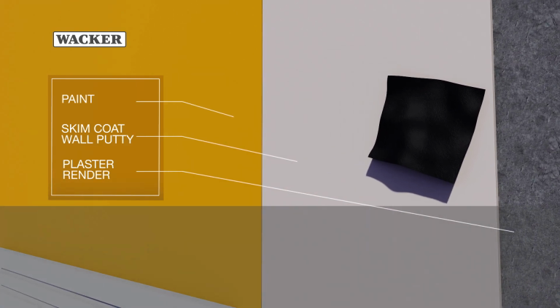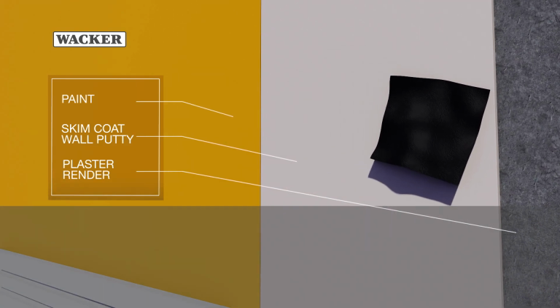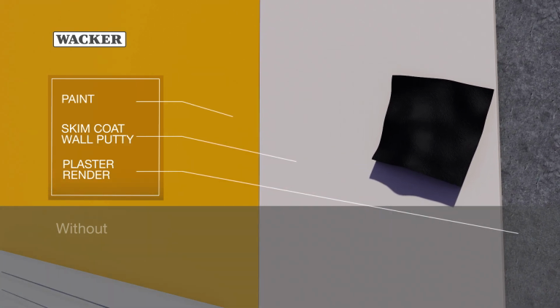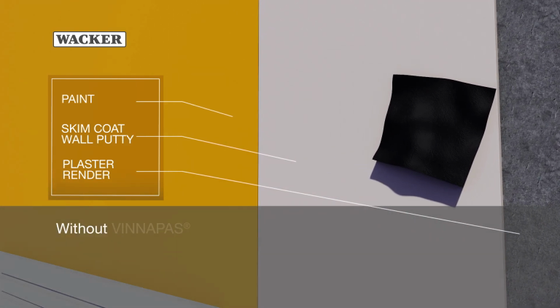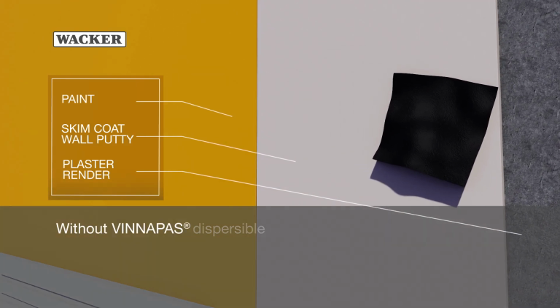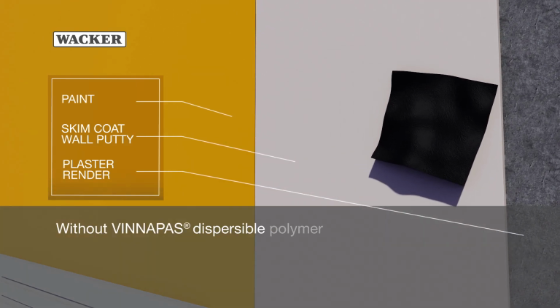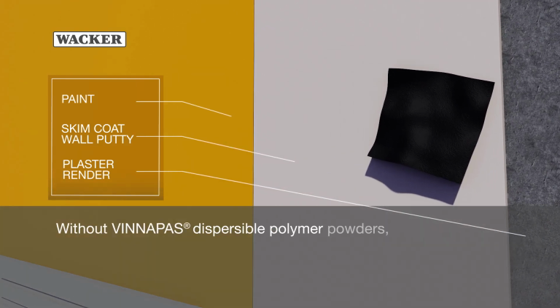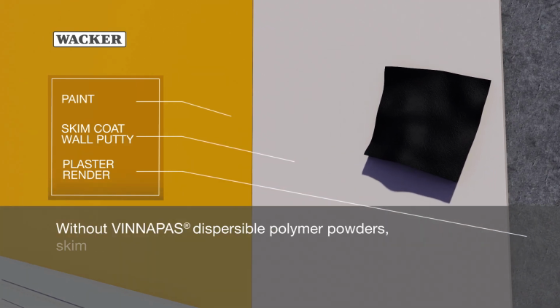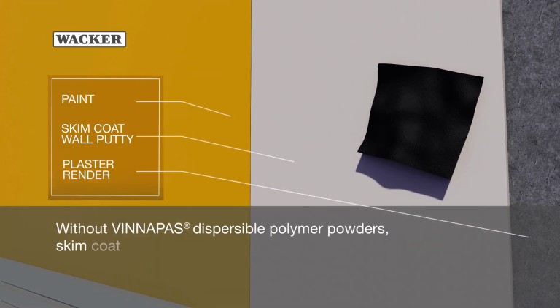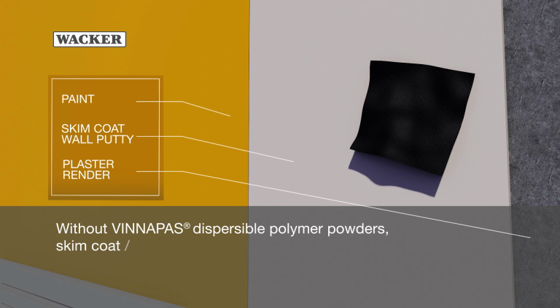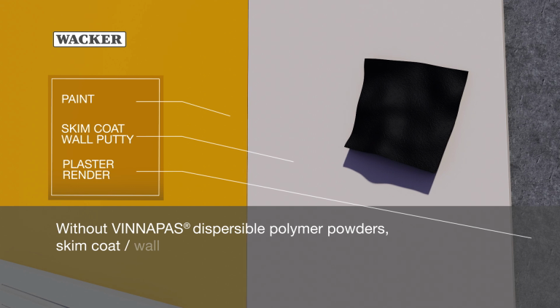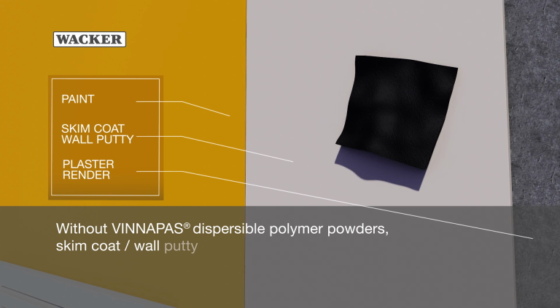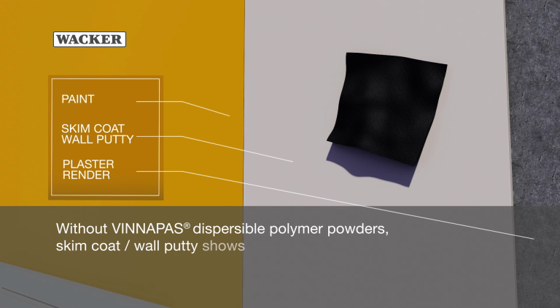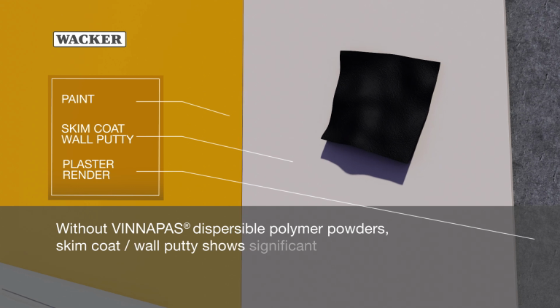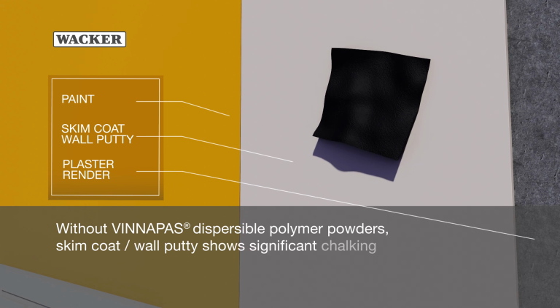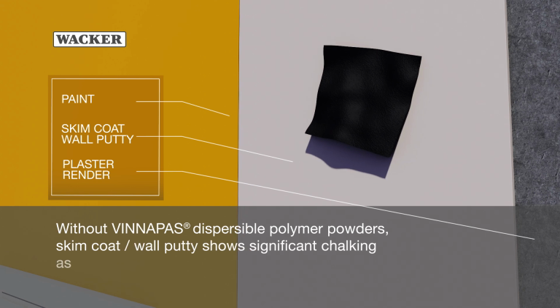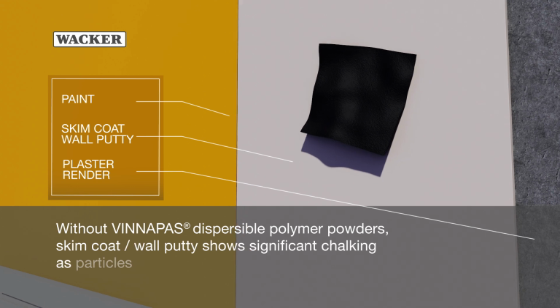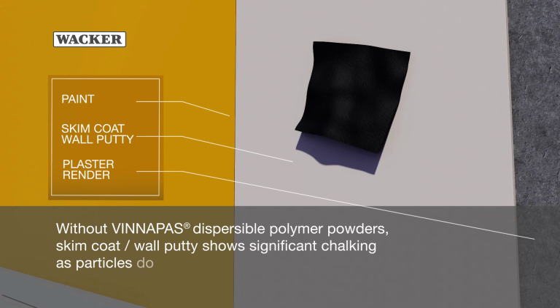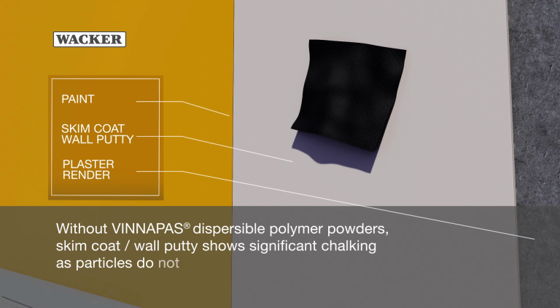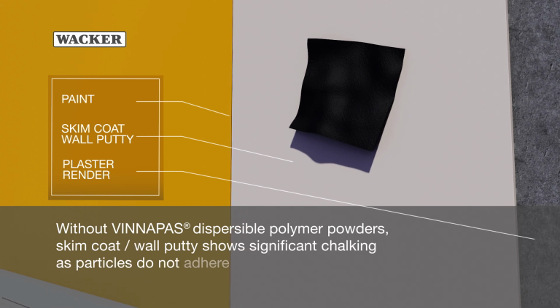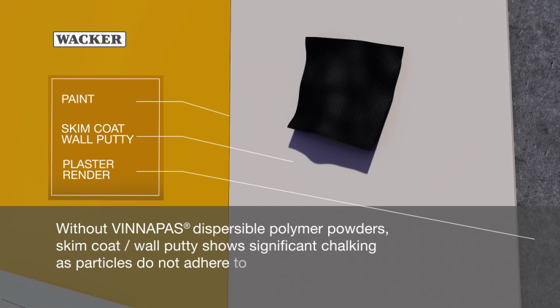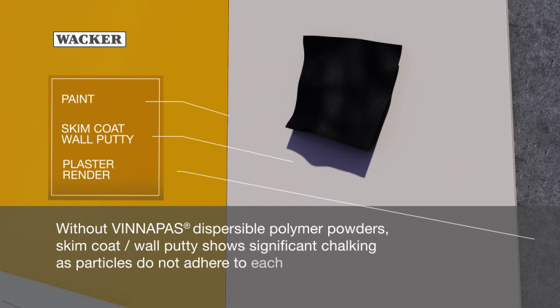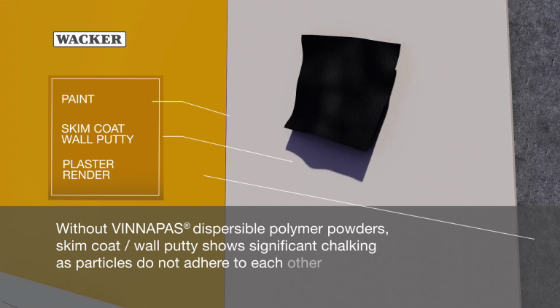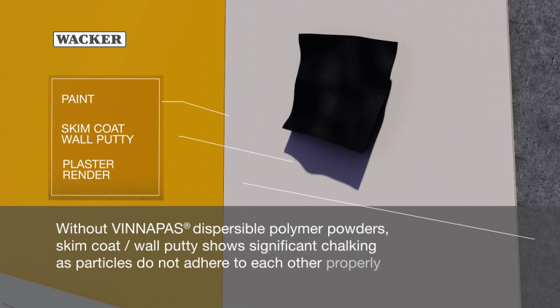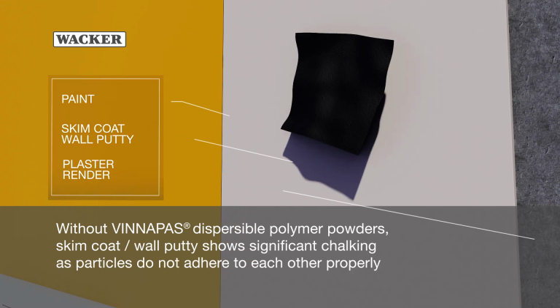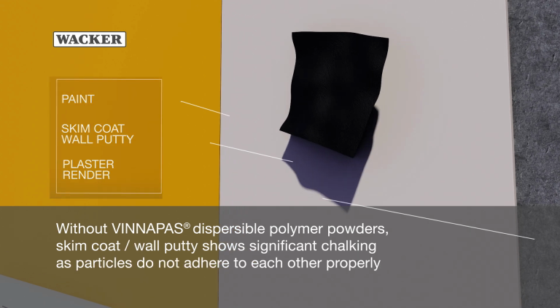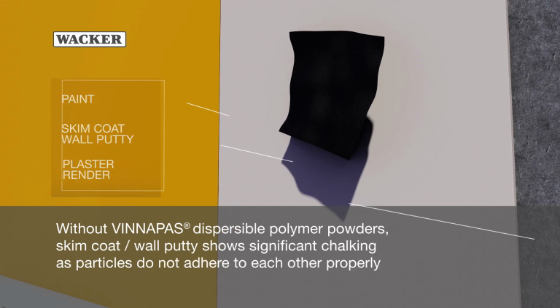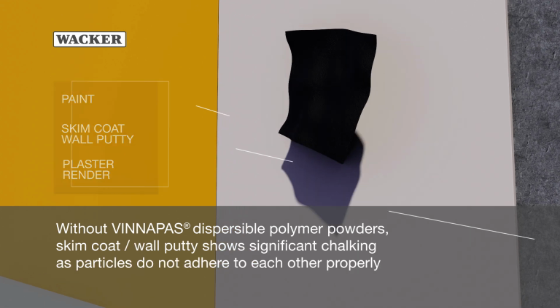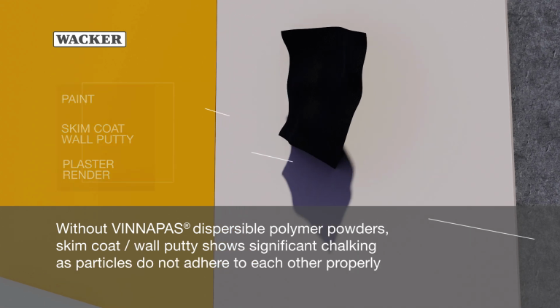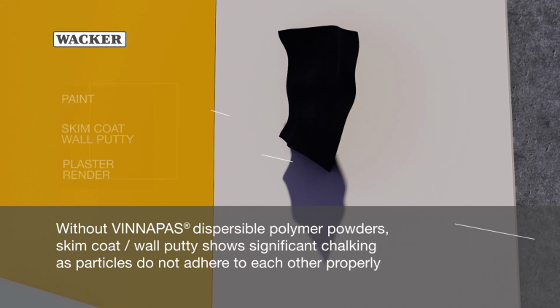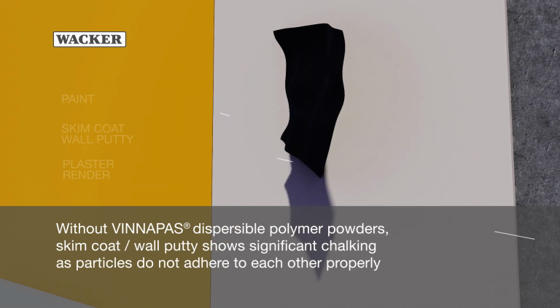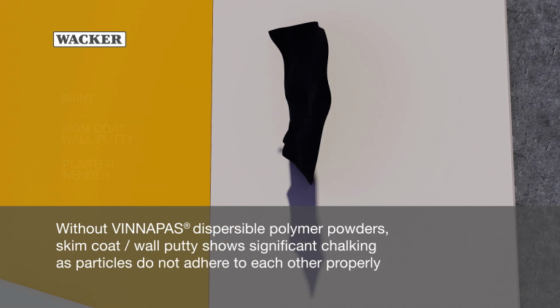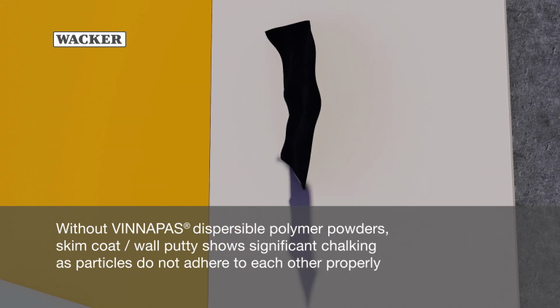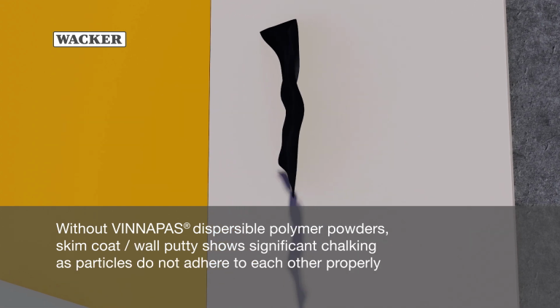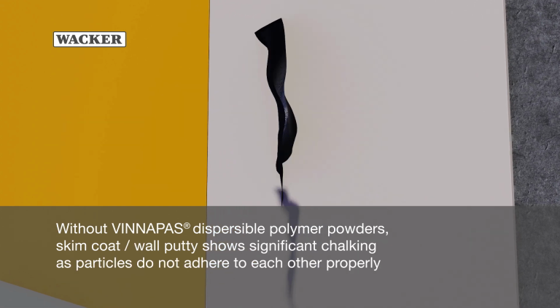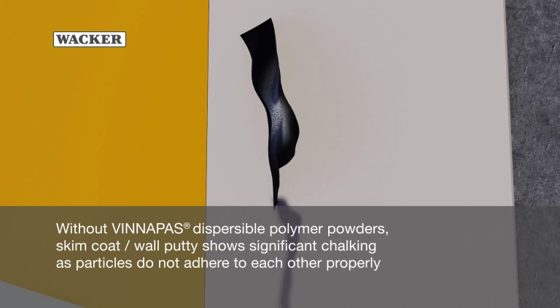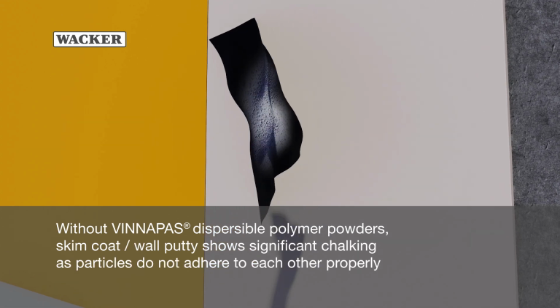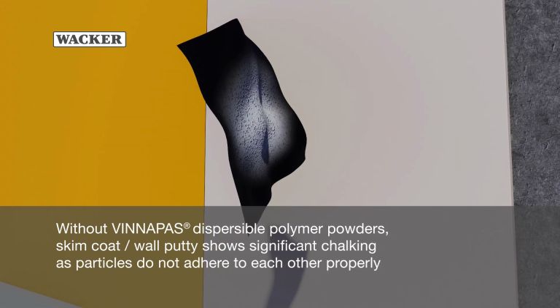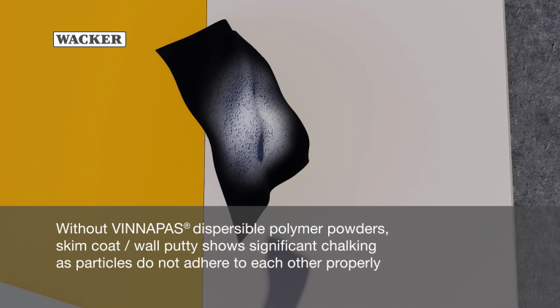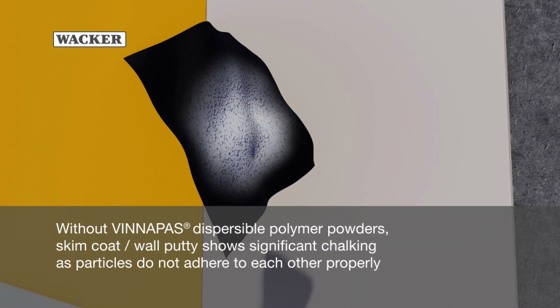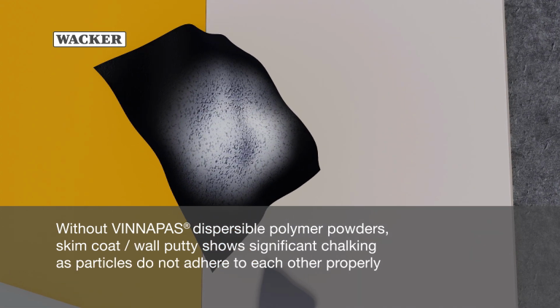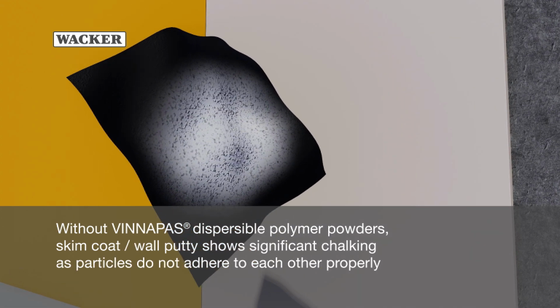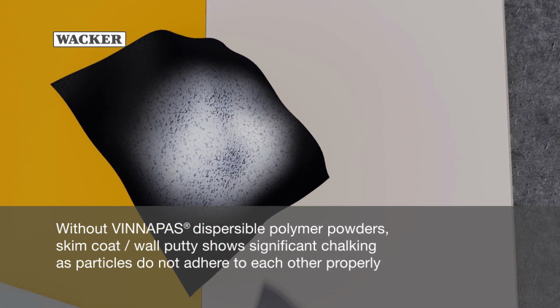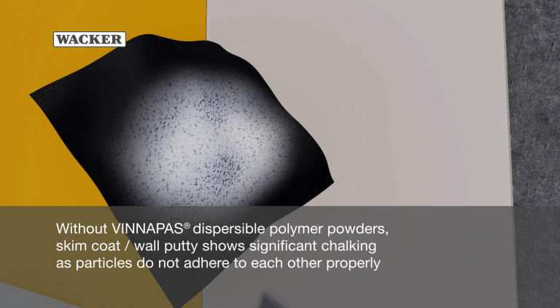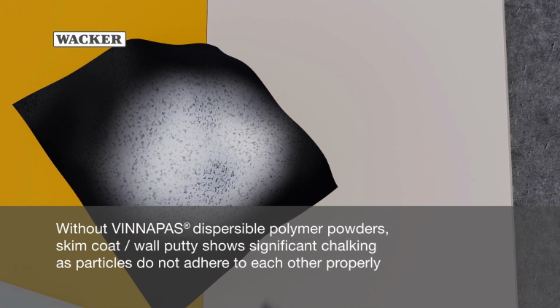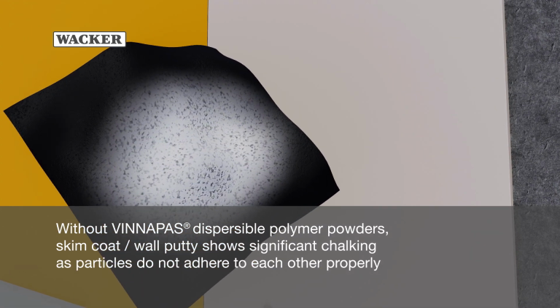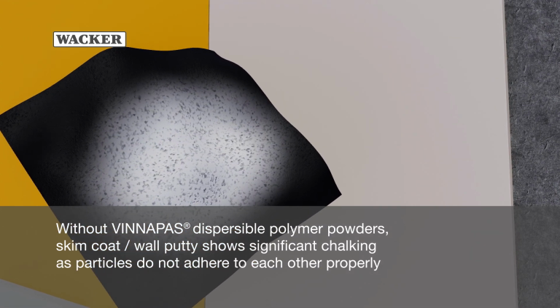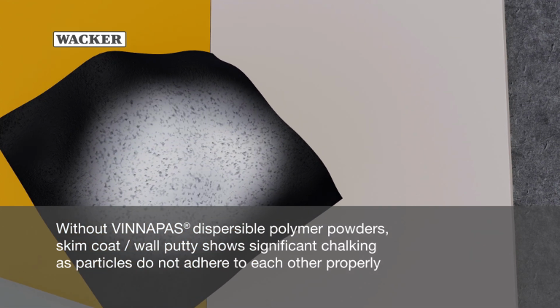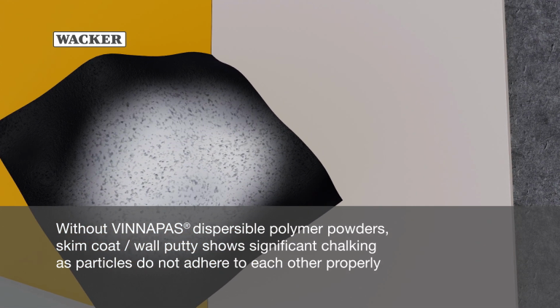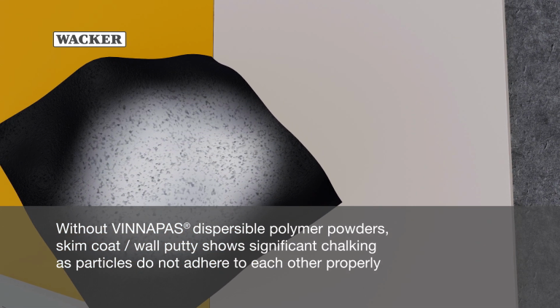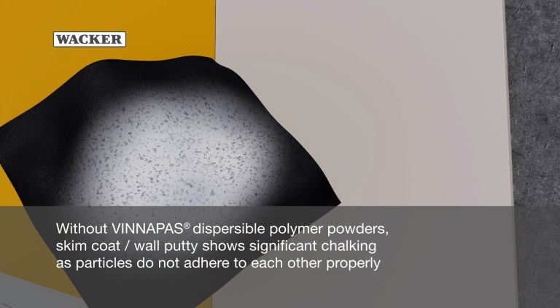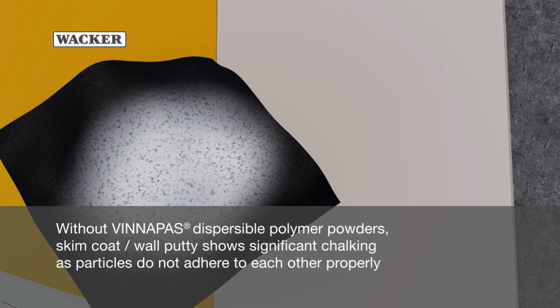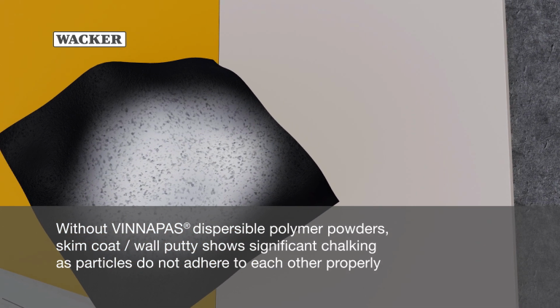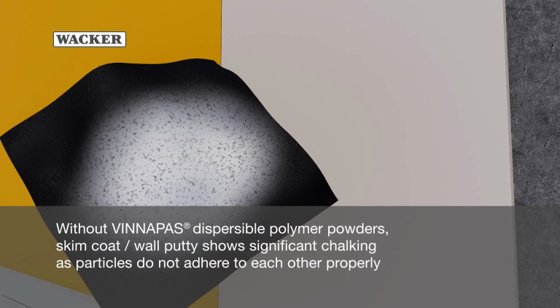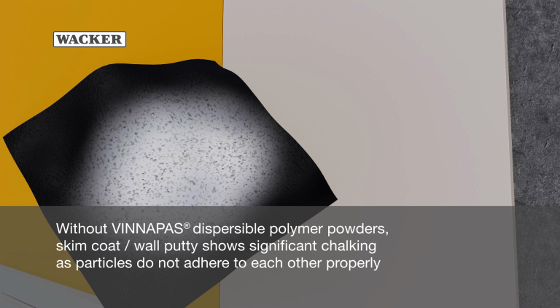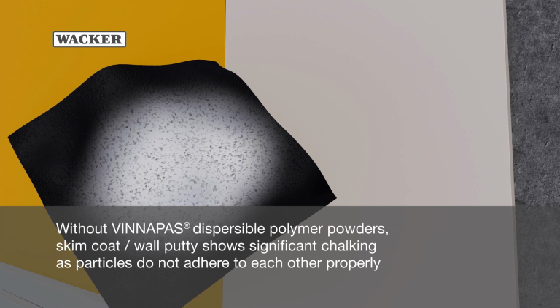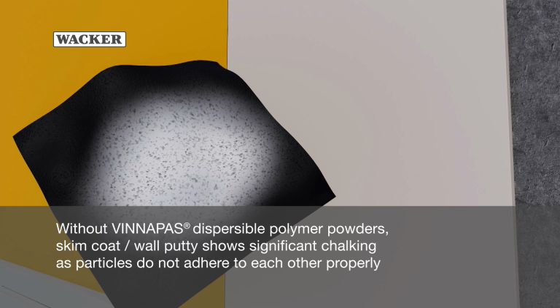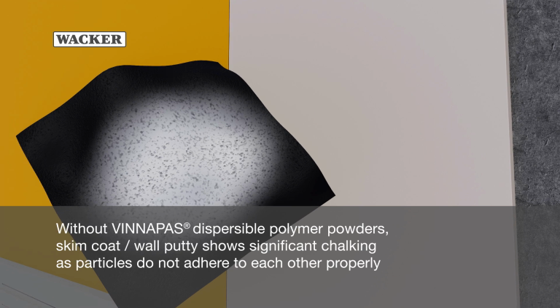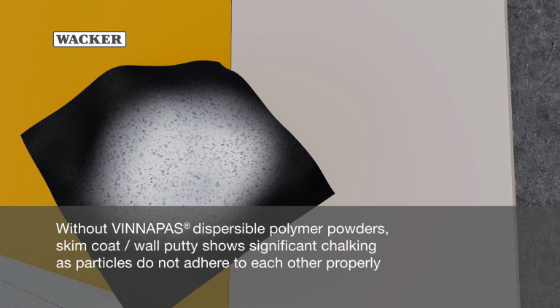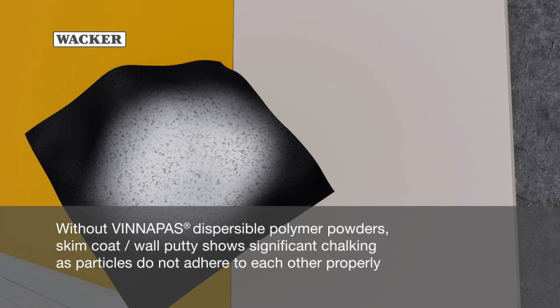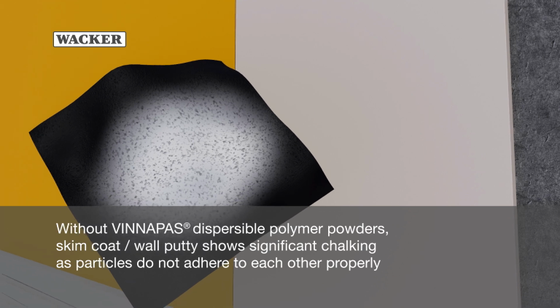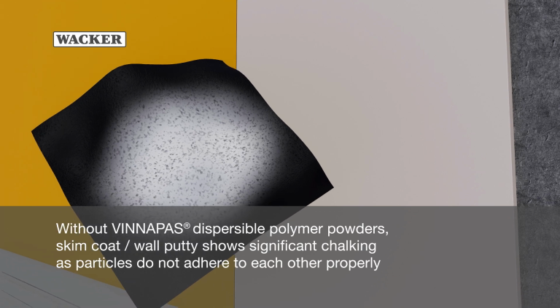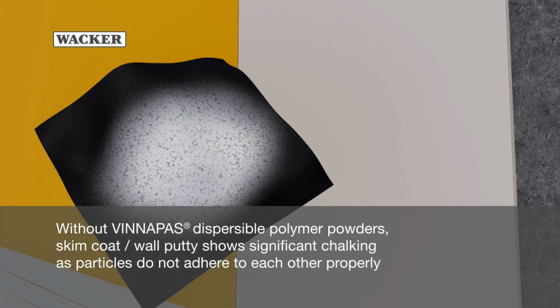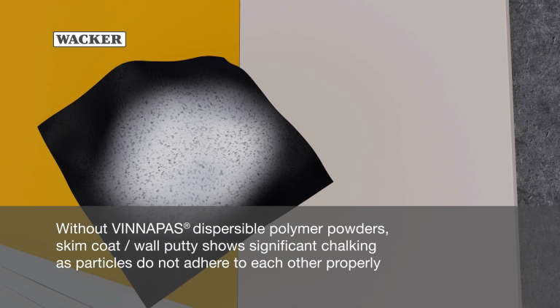Without Vinopause Dispersible Polymer Powders, skim coat shows significant chalking as particles do not adhere to each other properly.